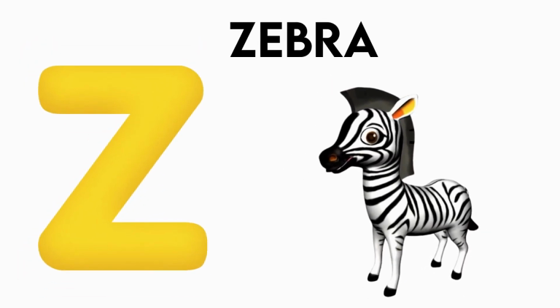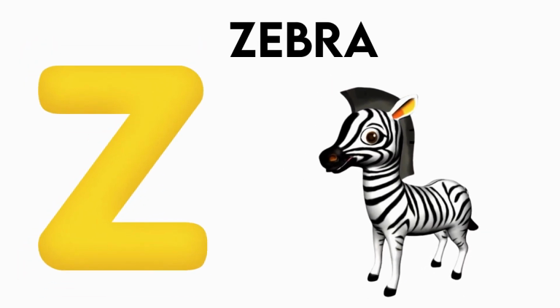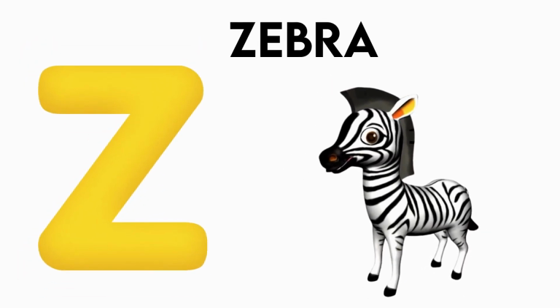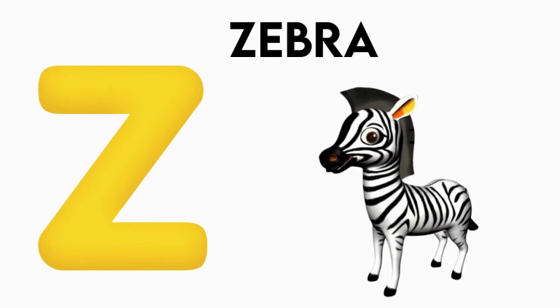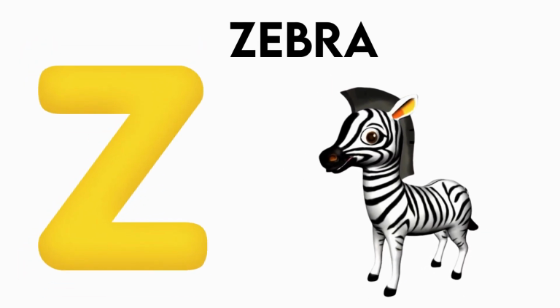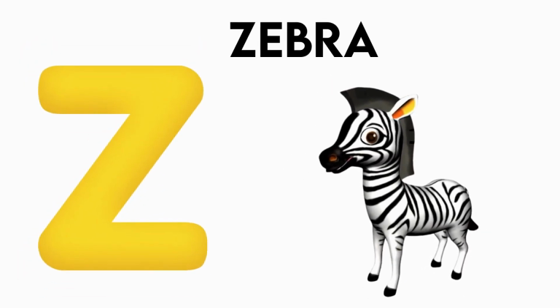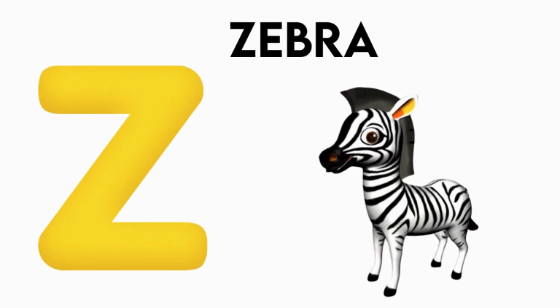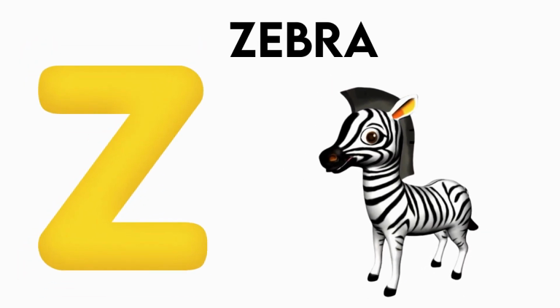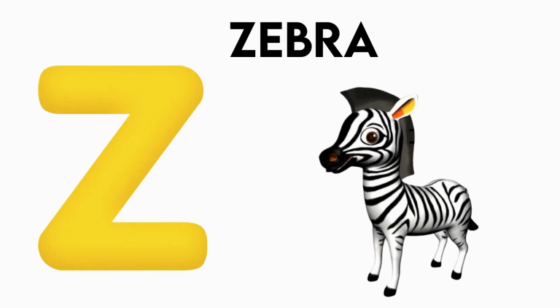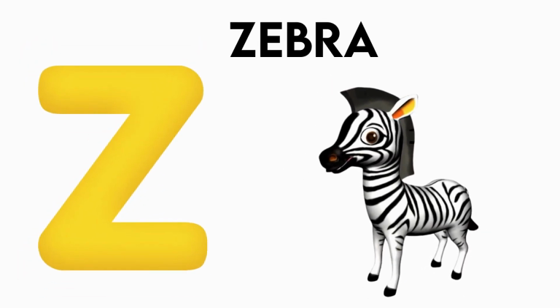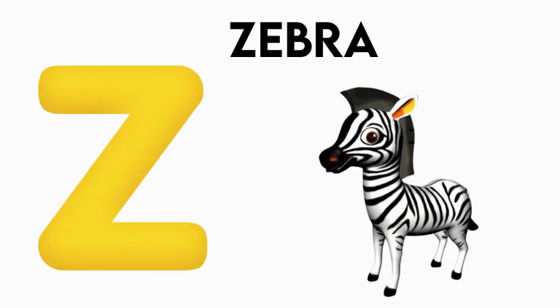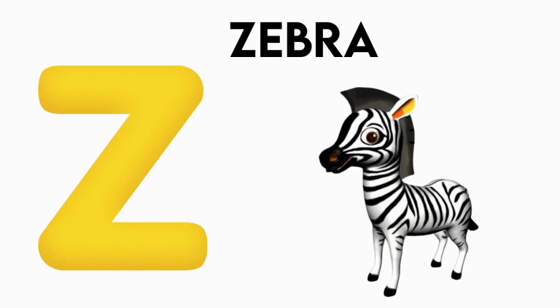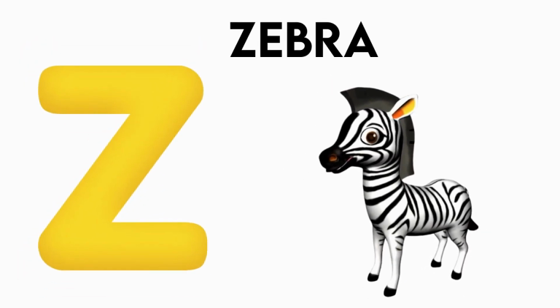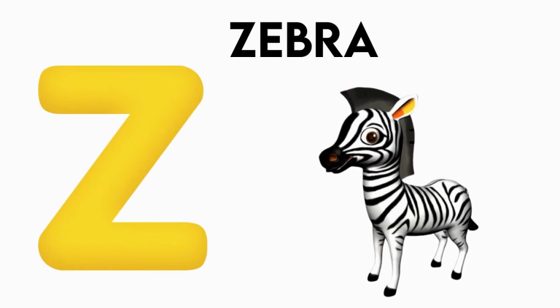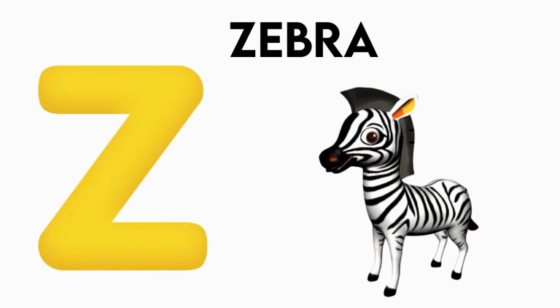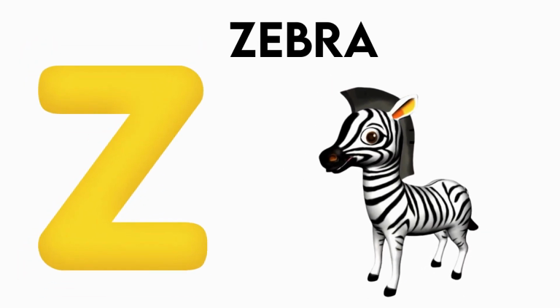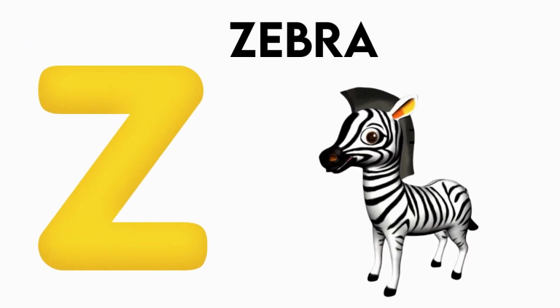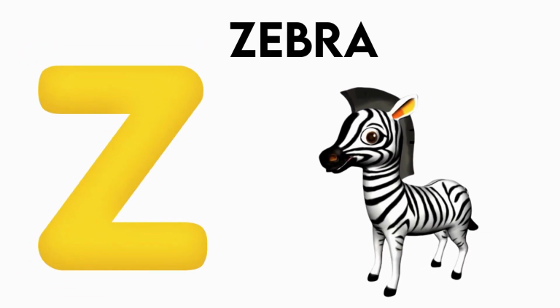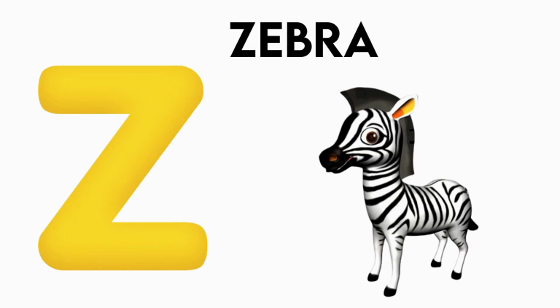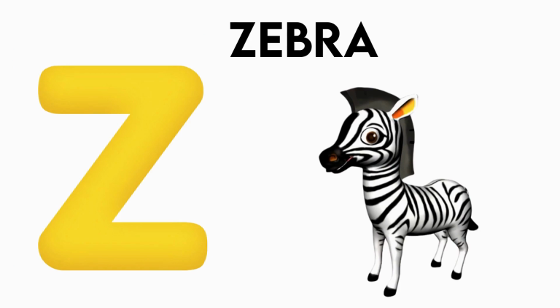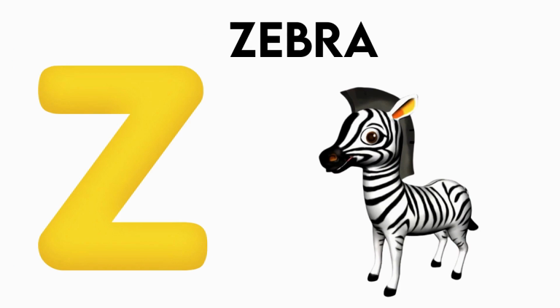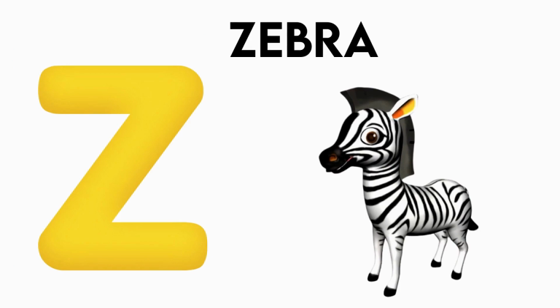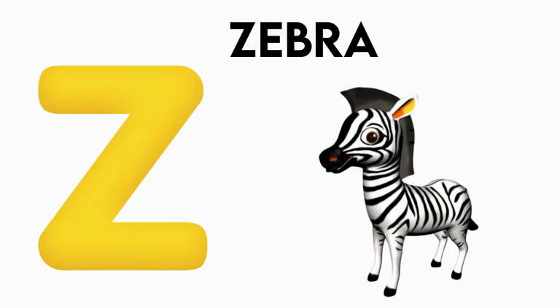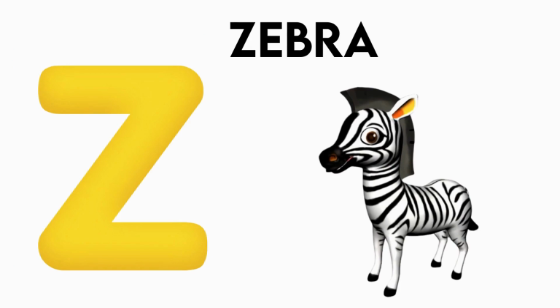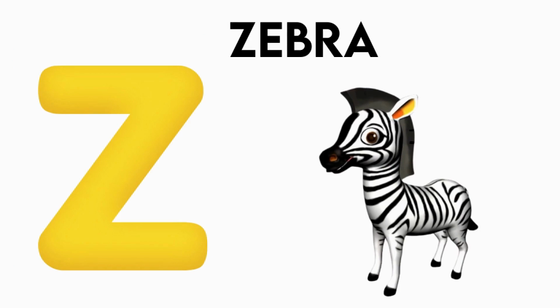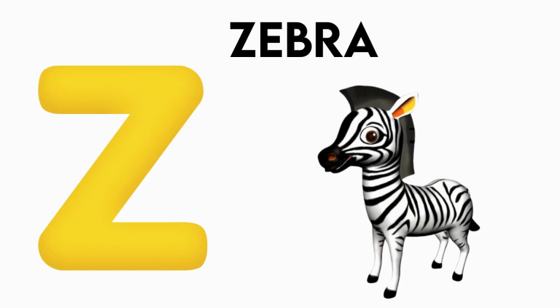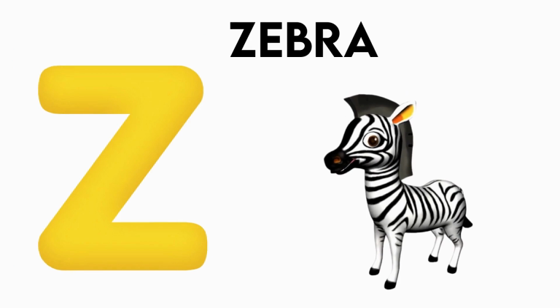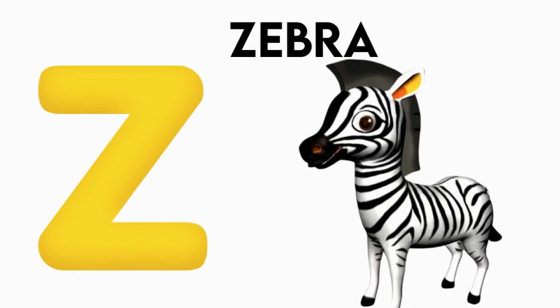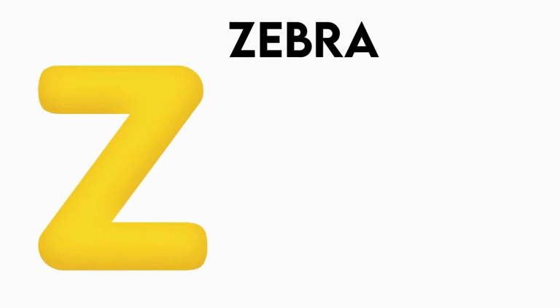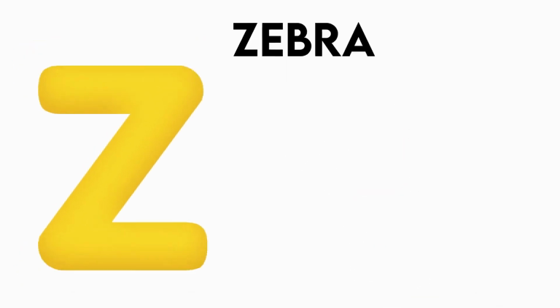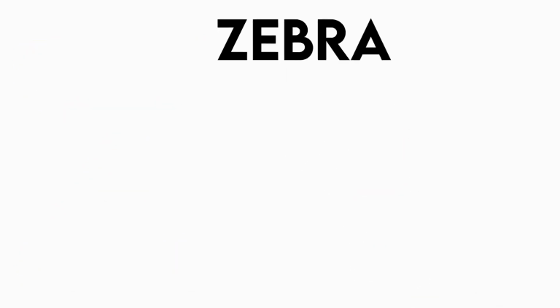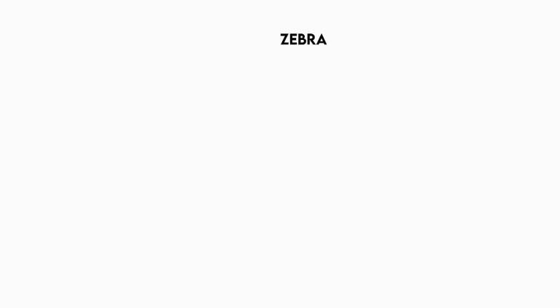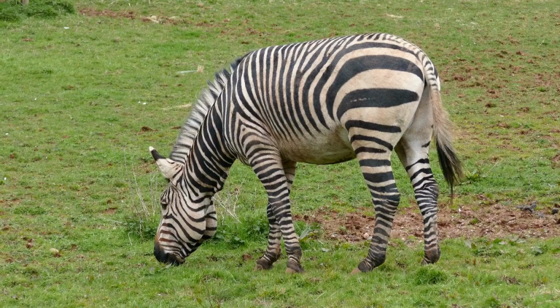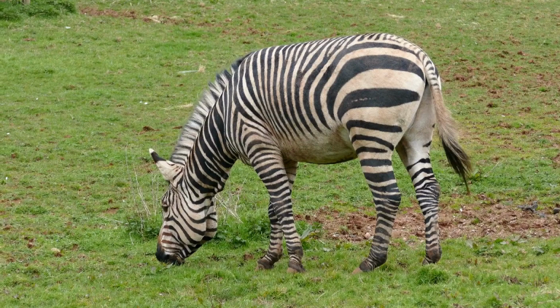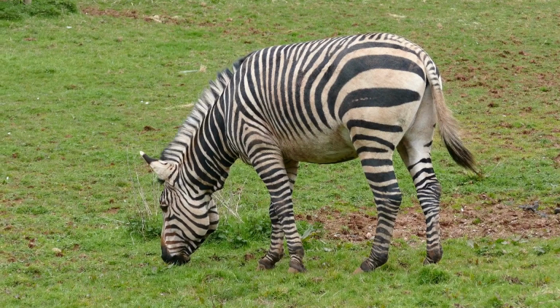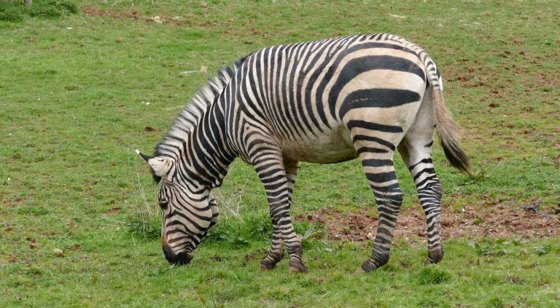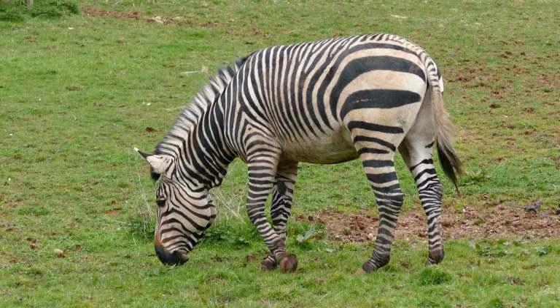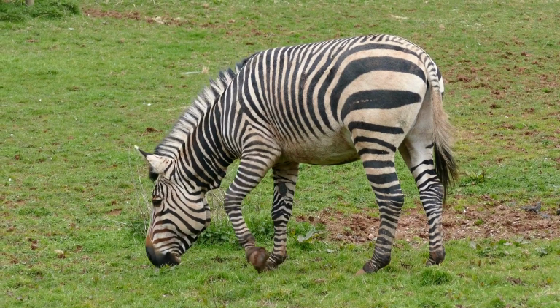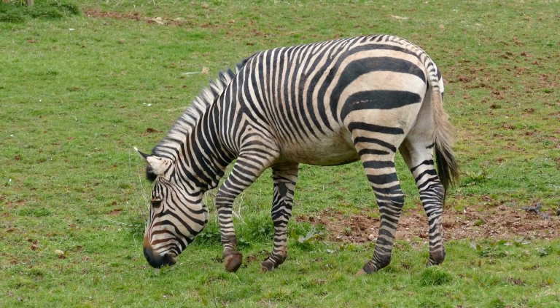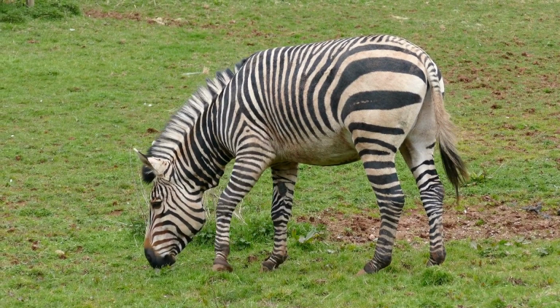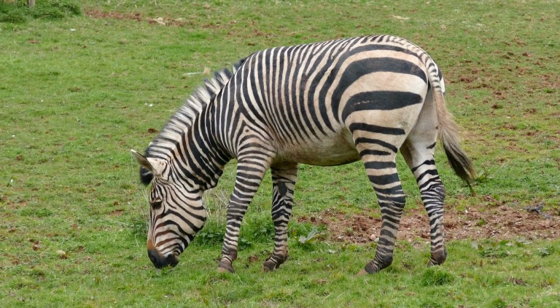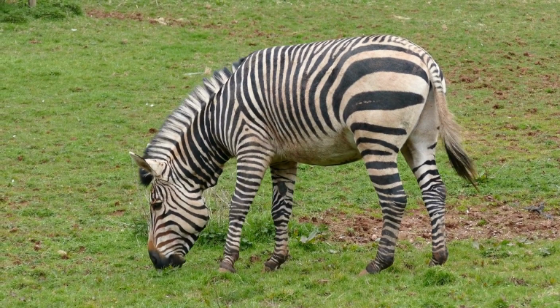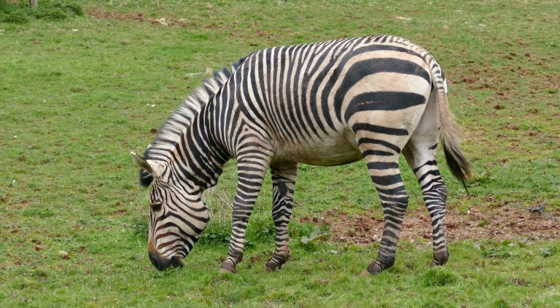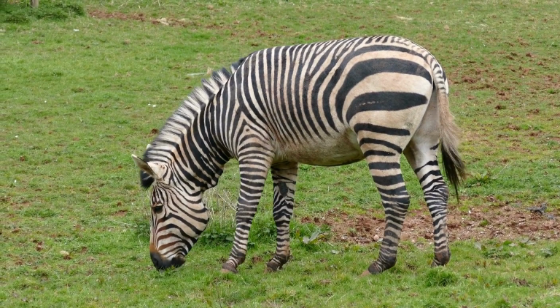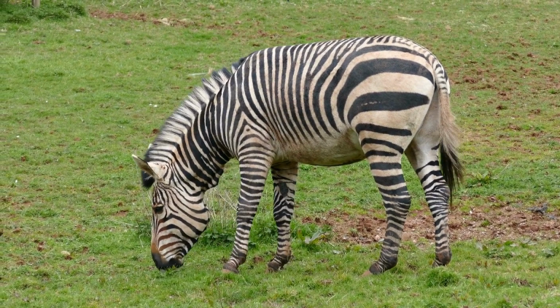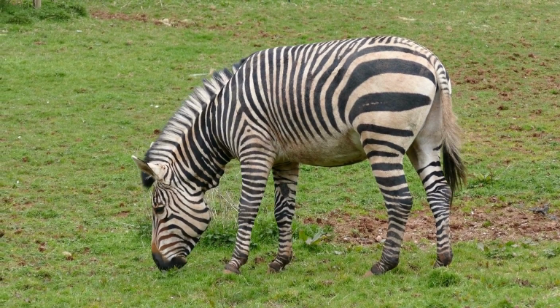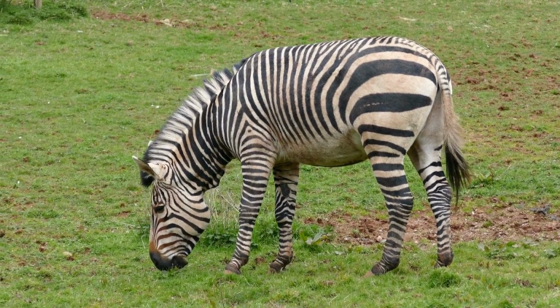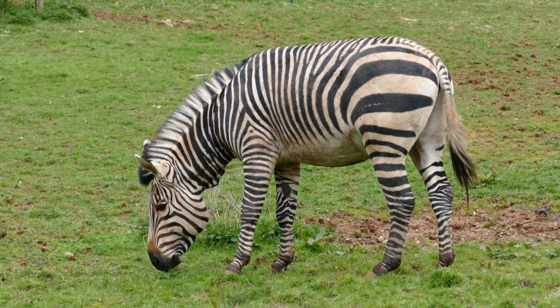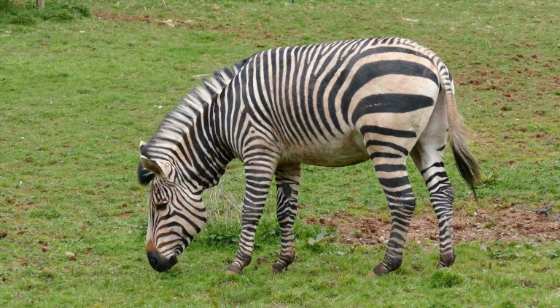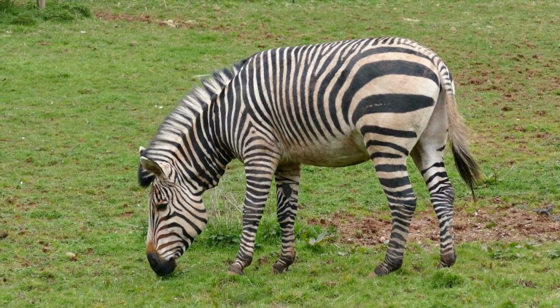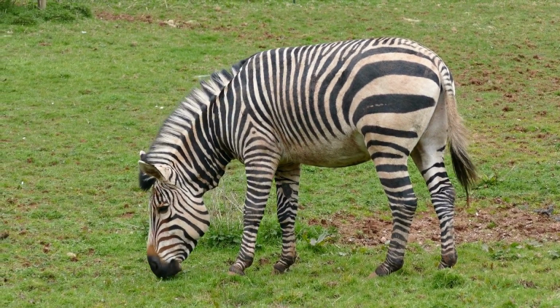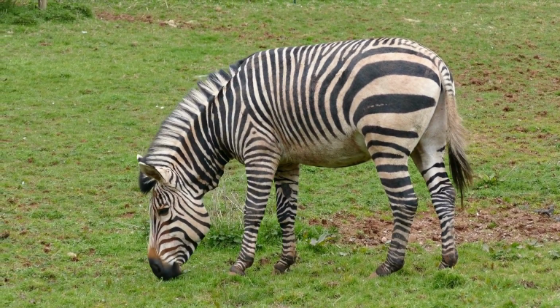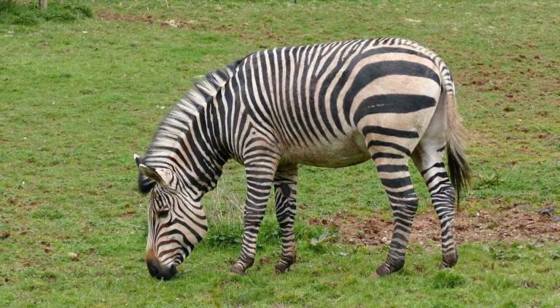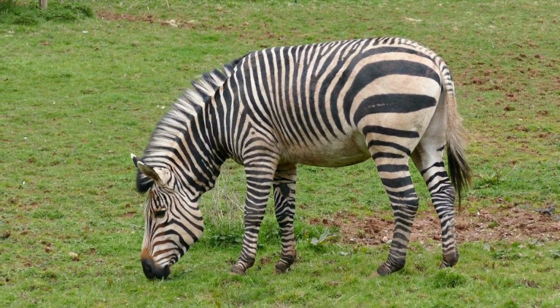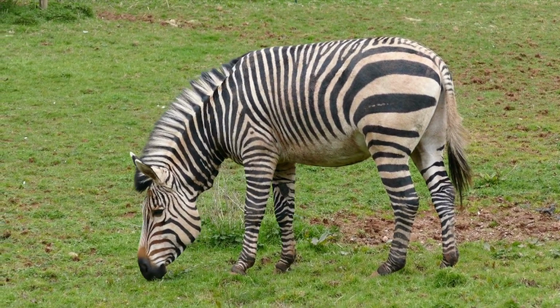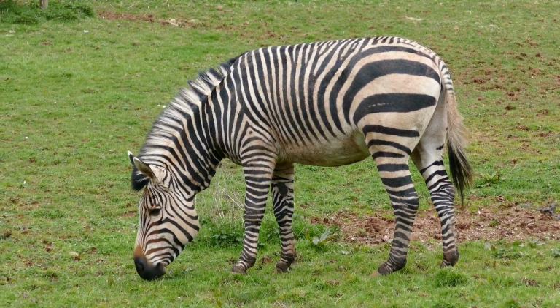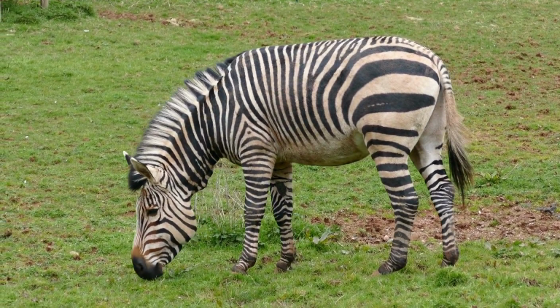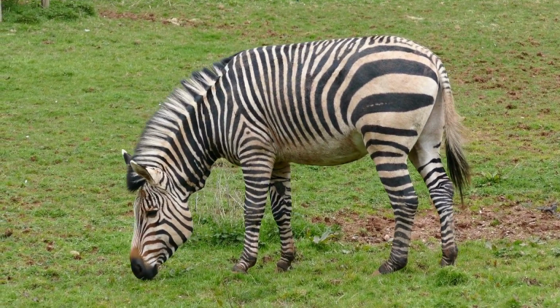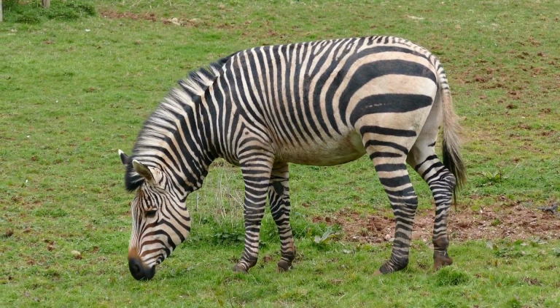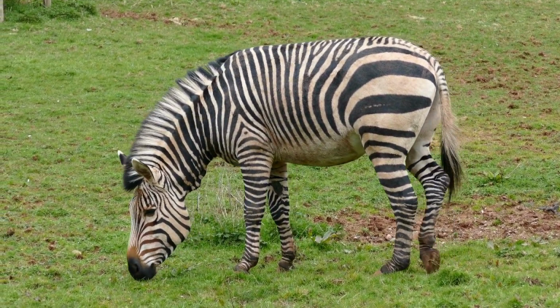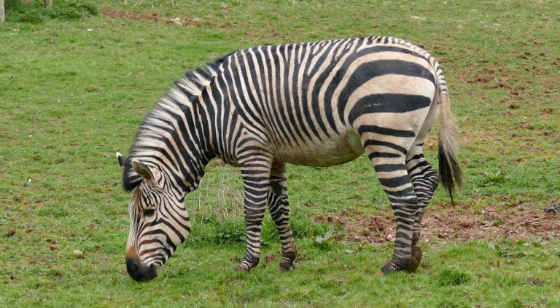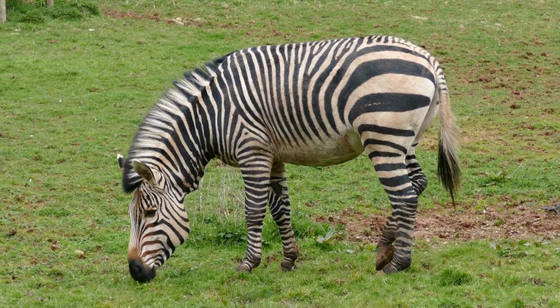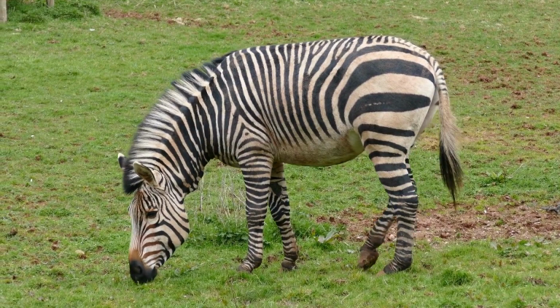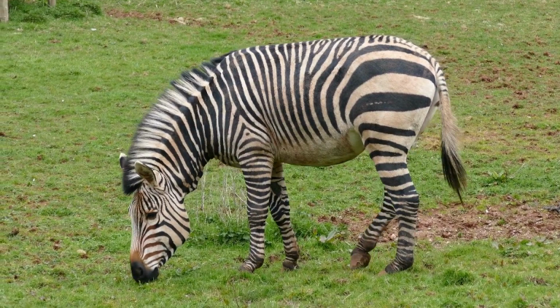Y is for zebra. z-z-zebura, z-z-zebura, z-zebura, z-zebura.